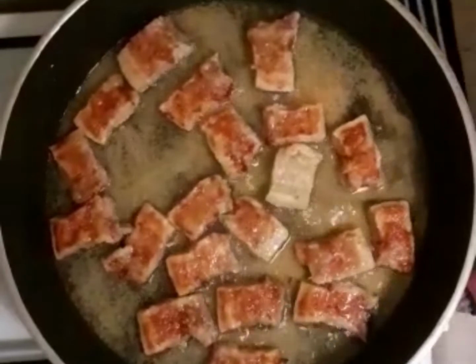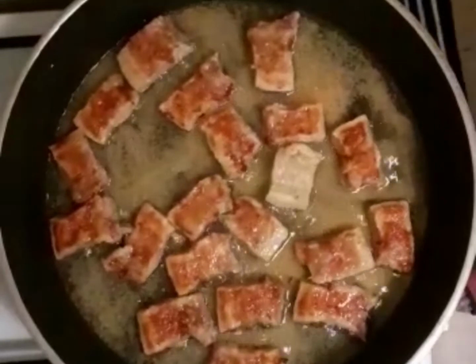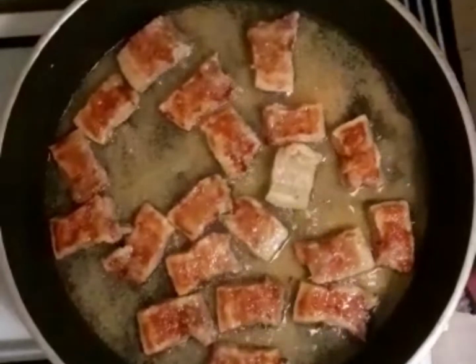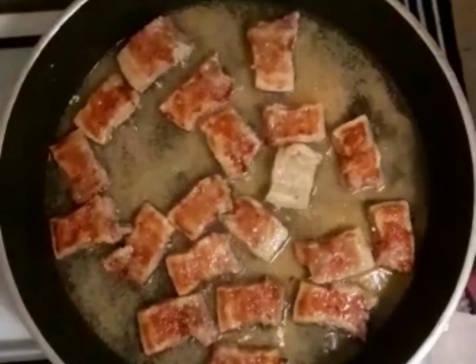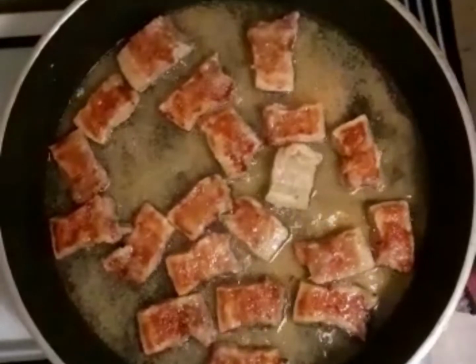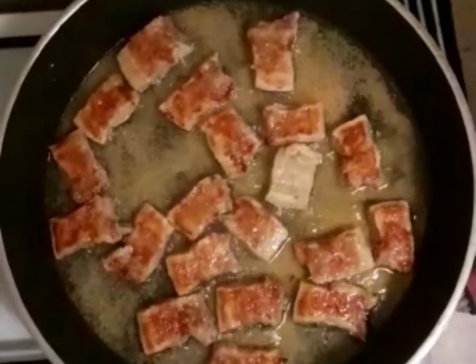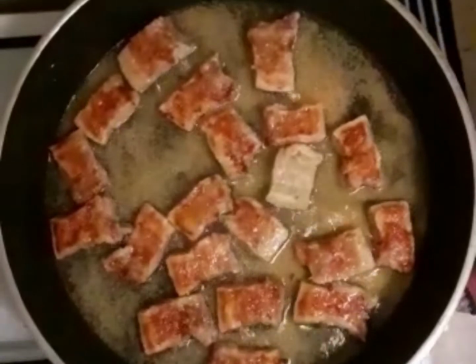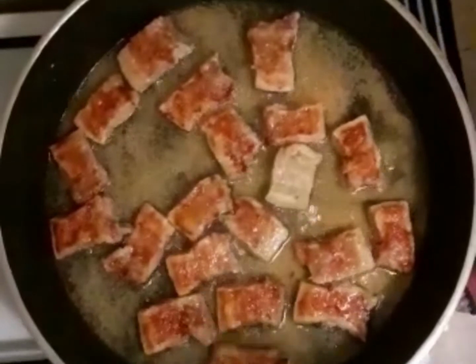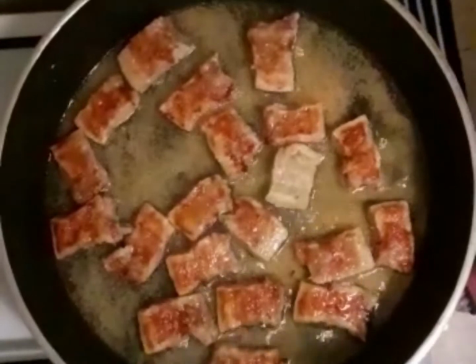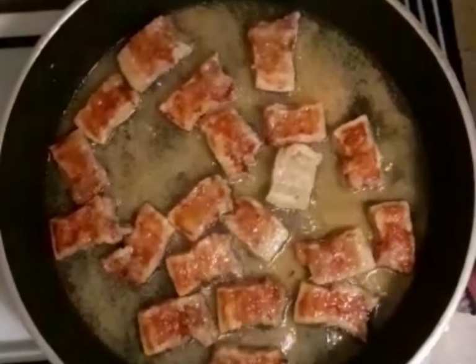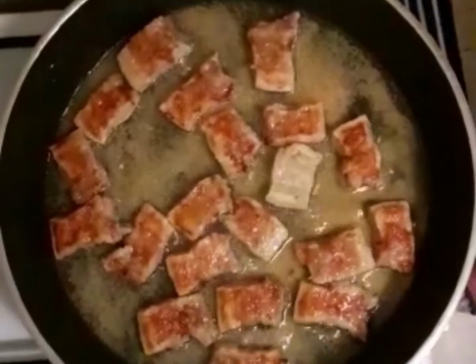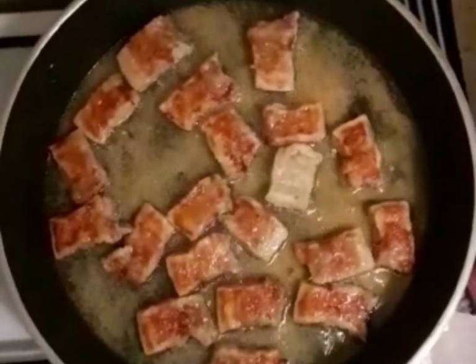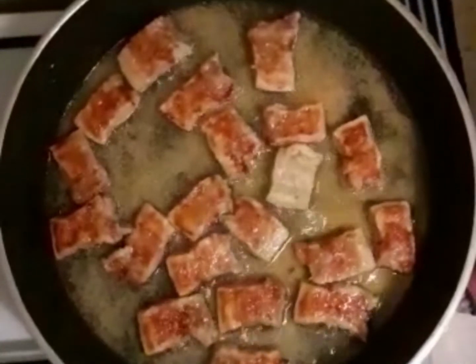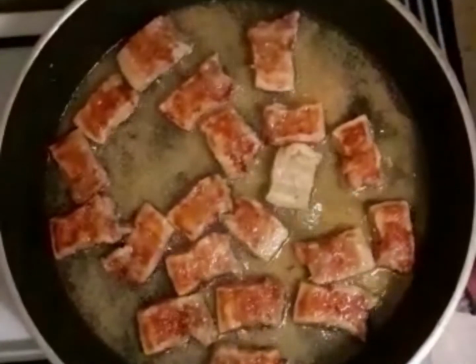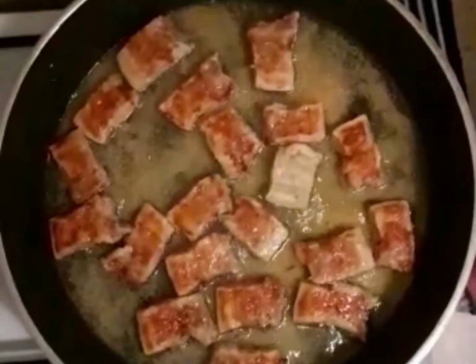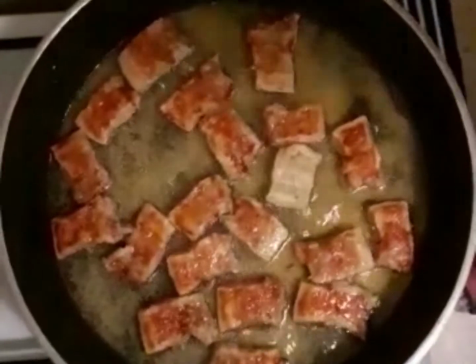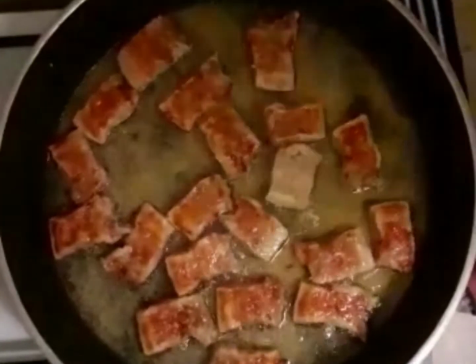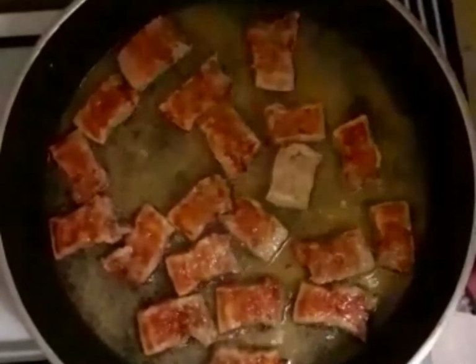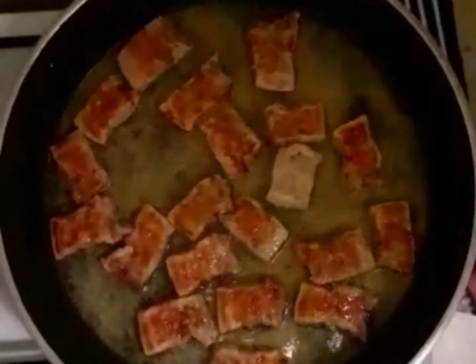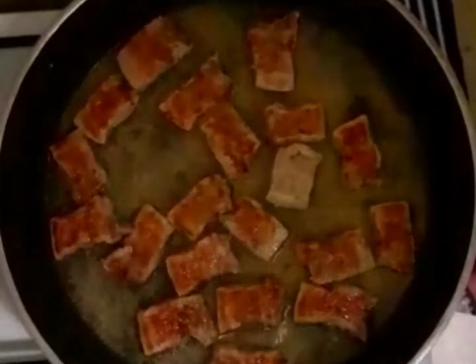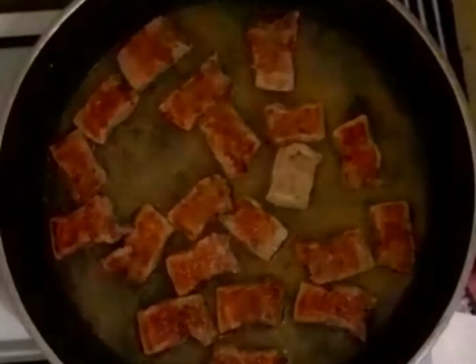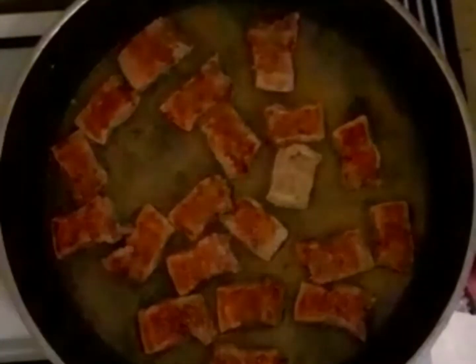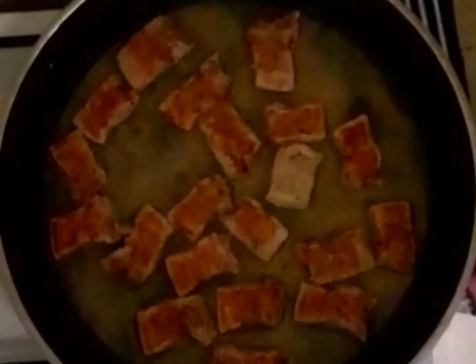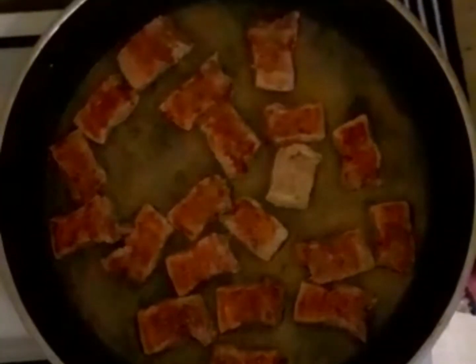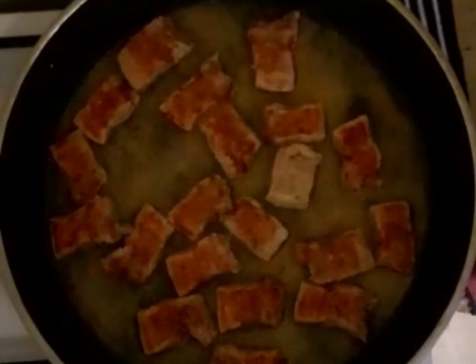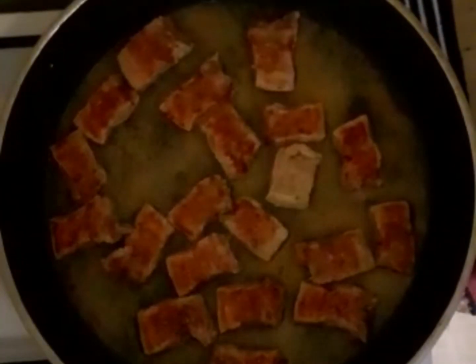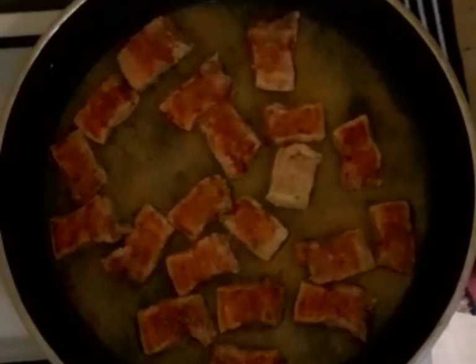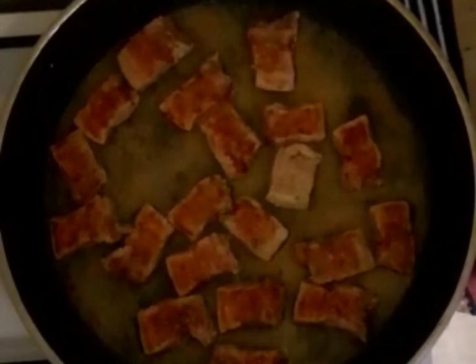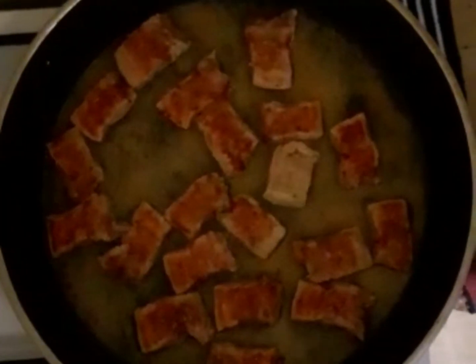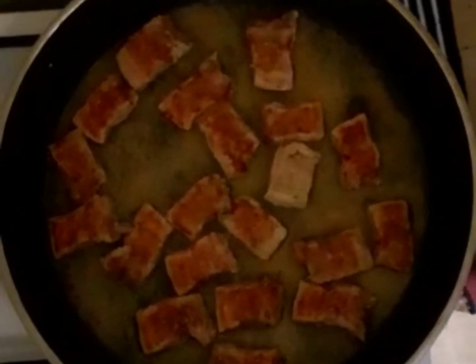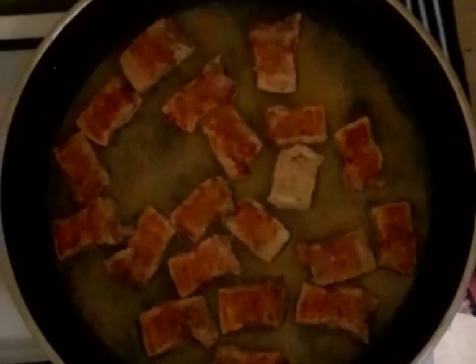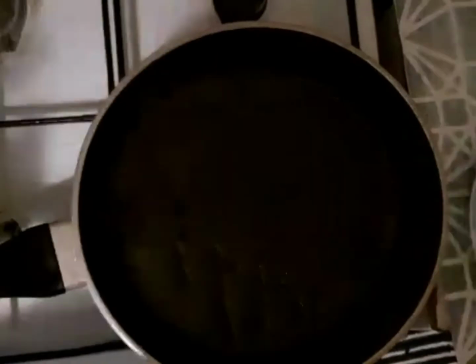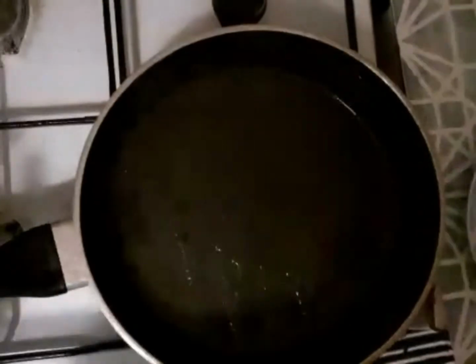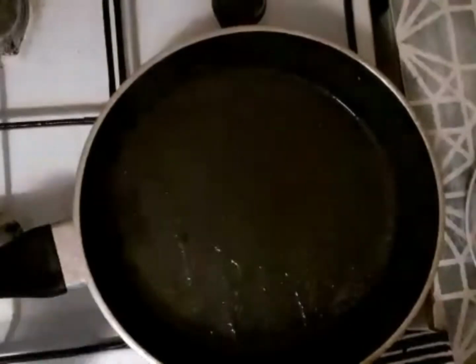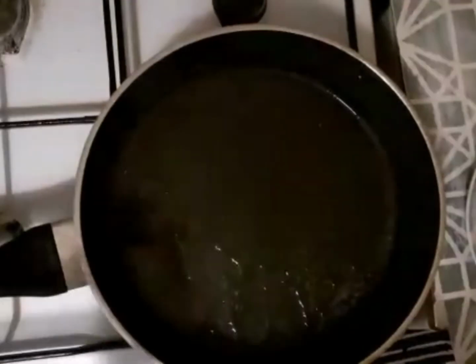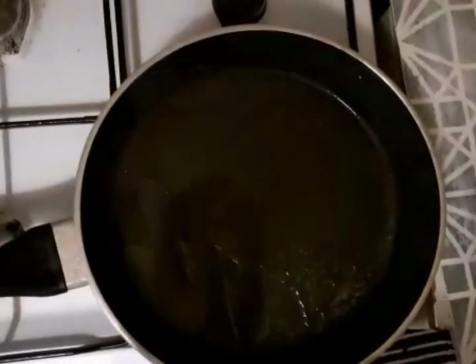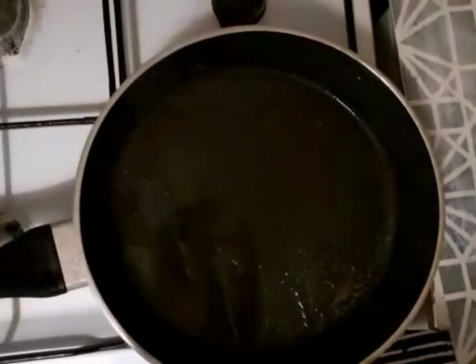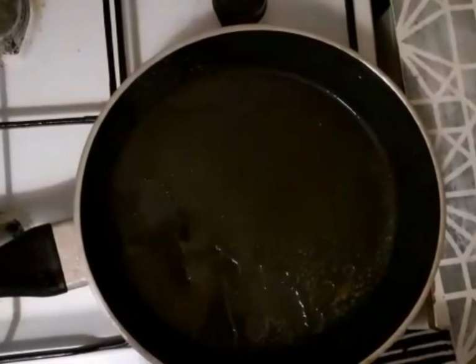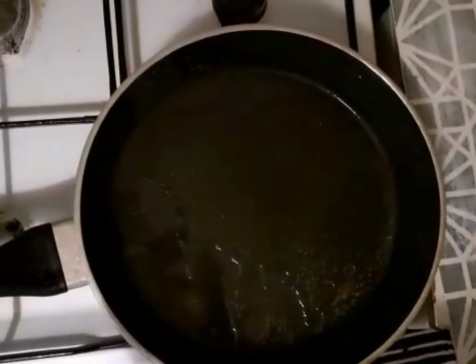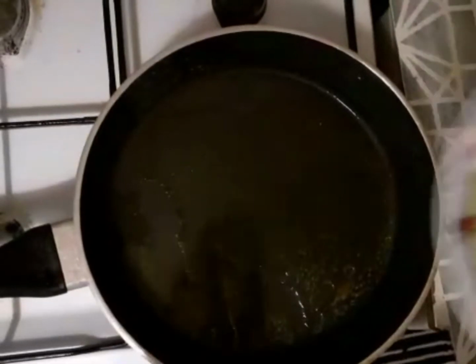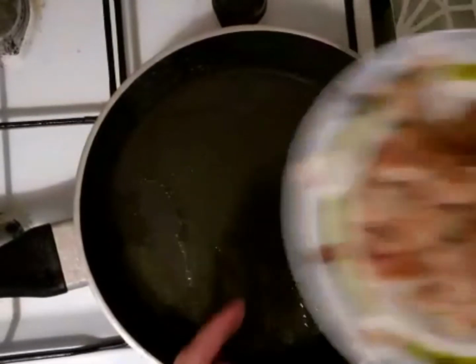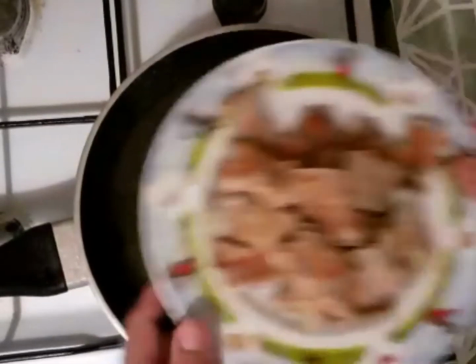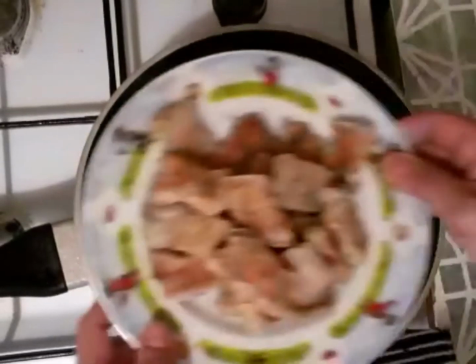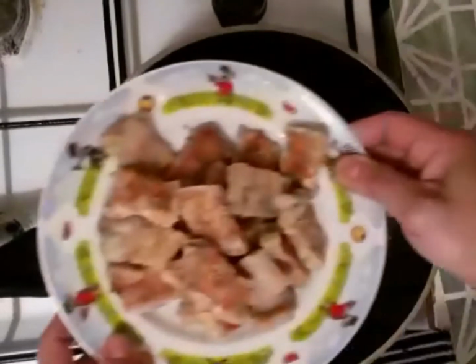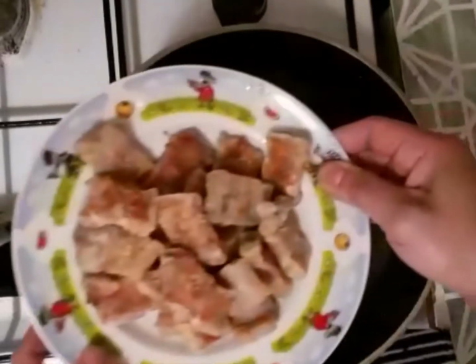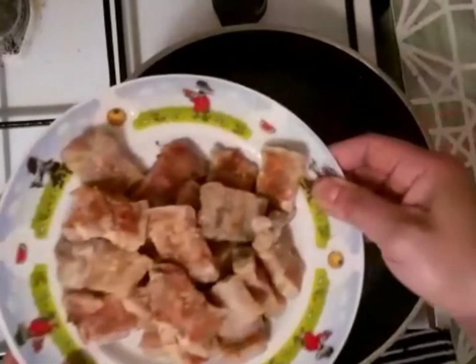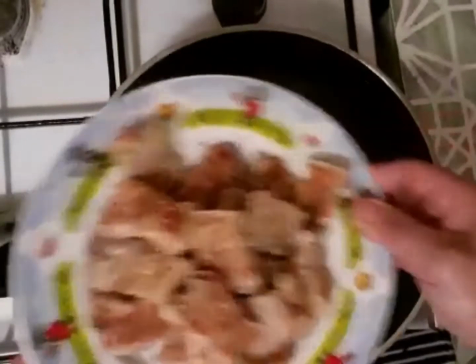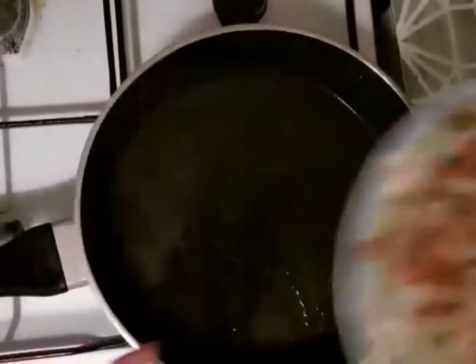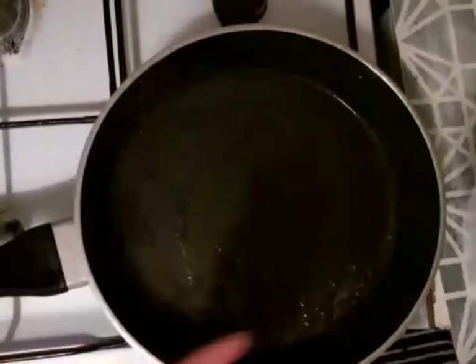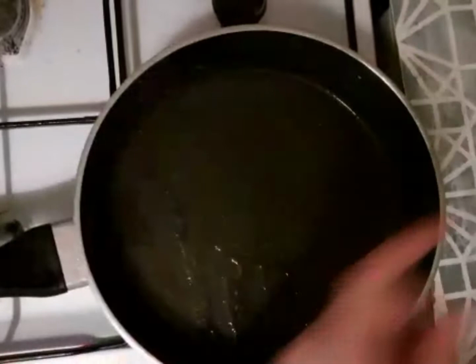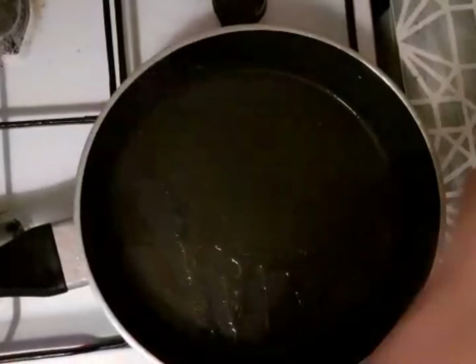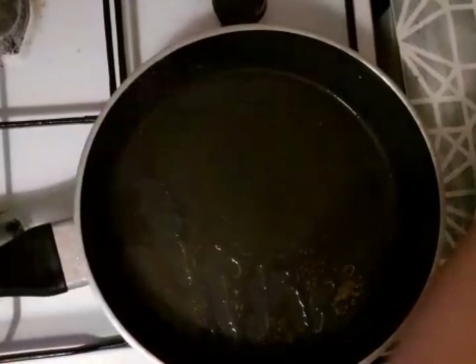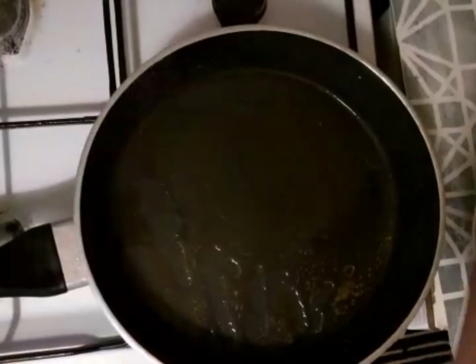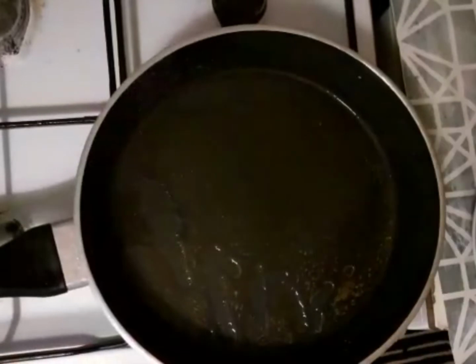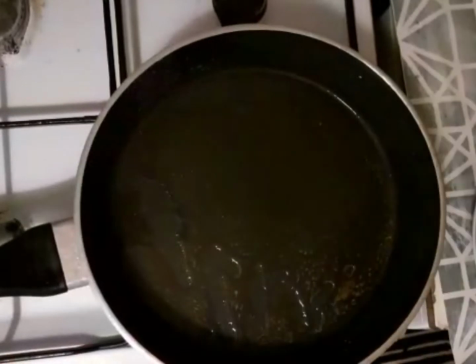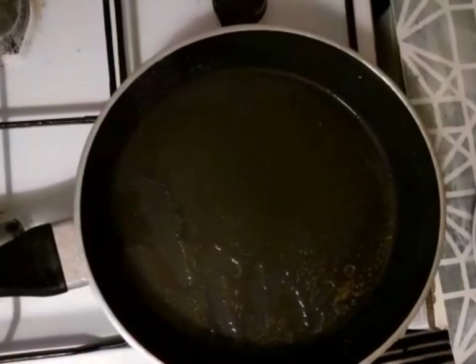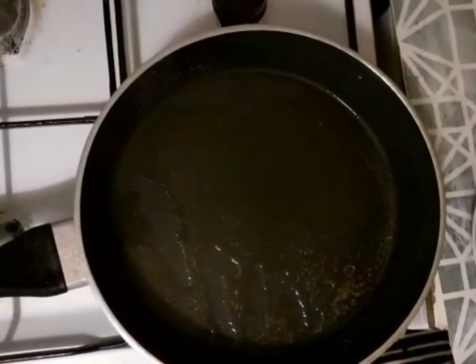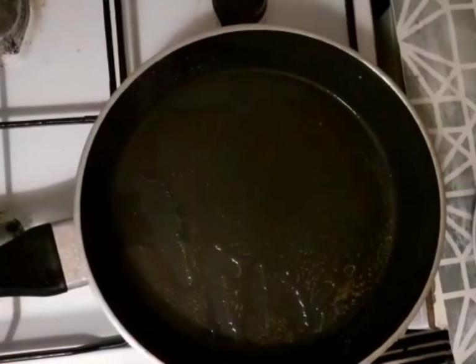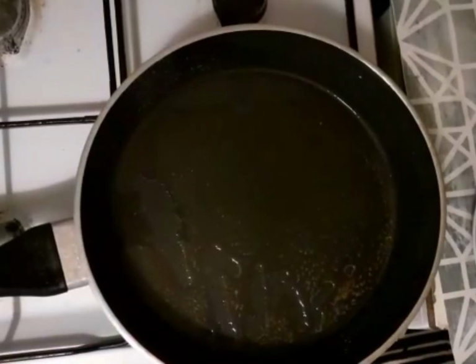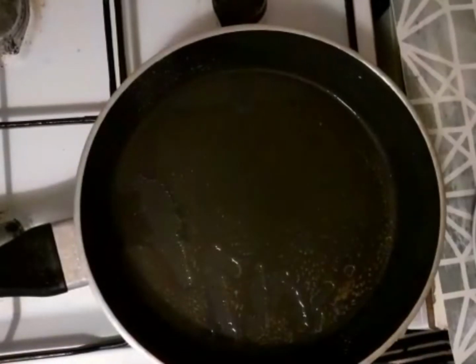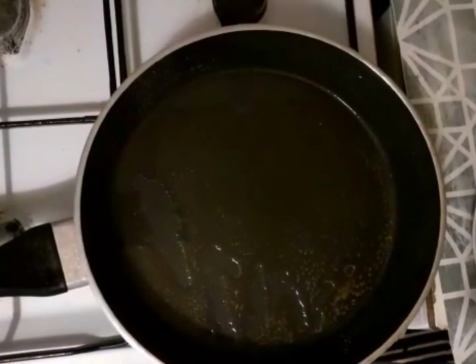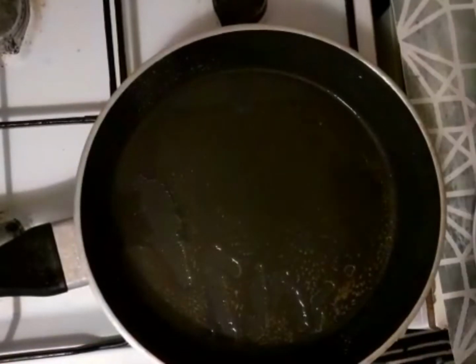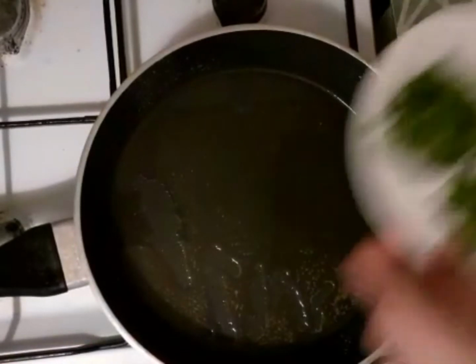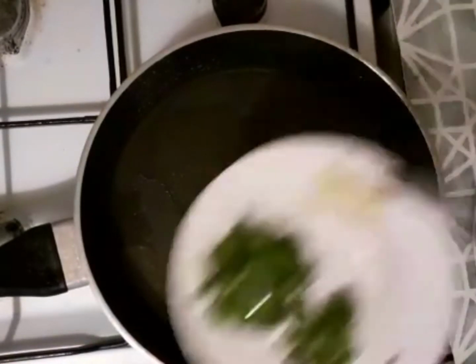It's okay already. The pork belly is cooked, so we put in the garlic.